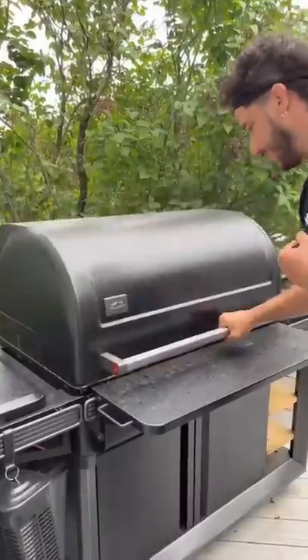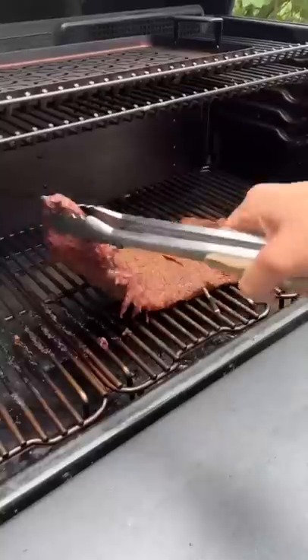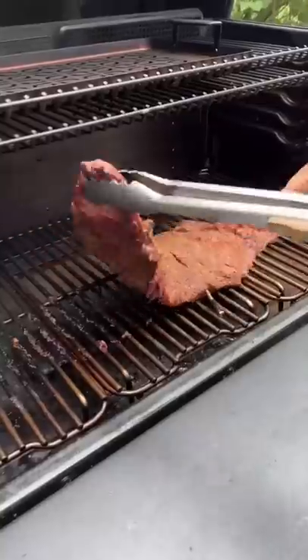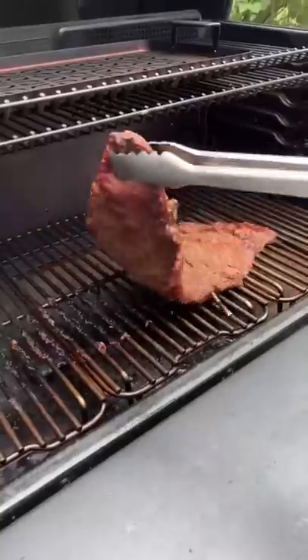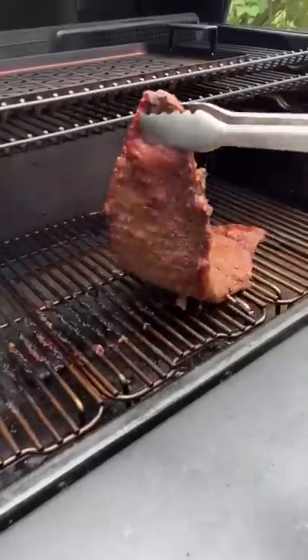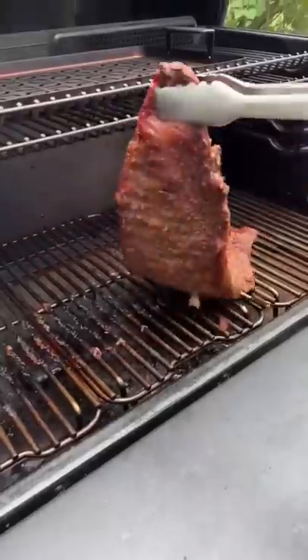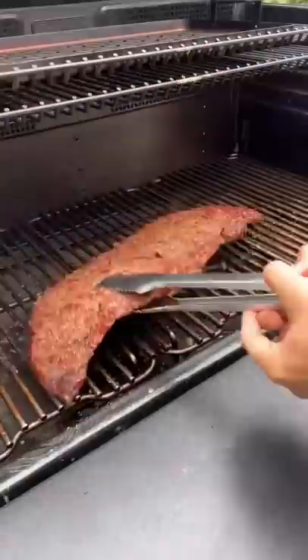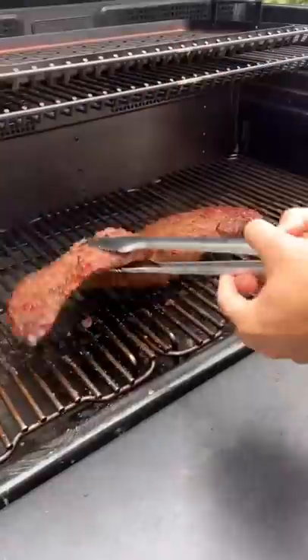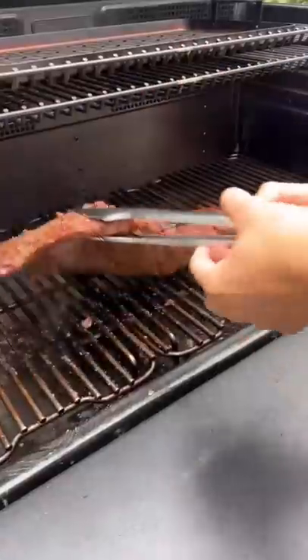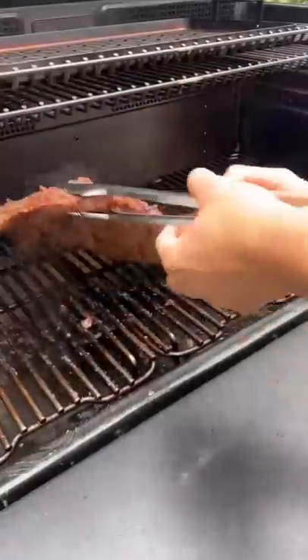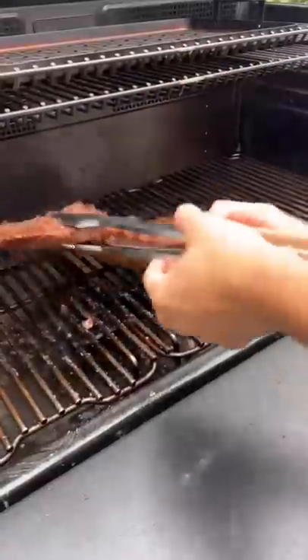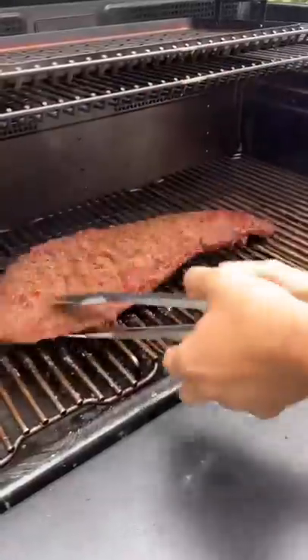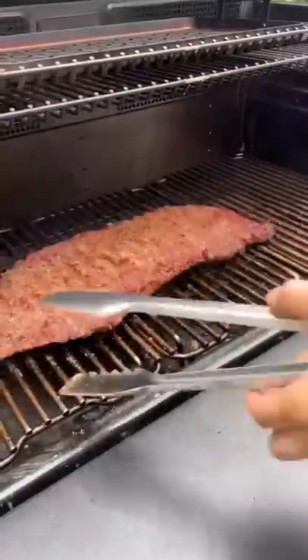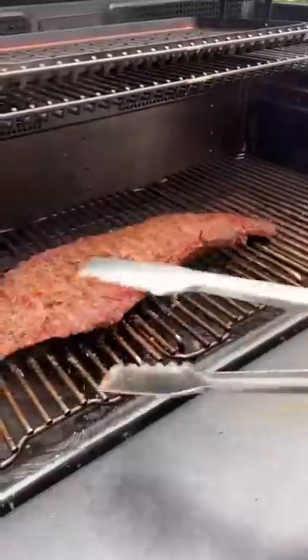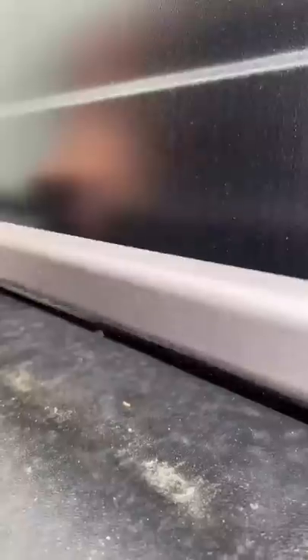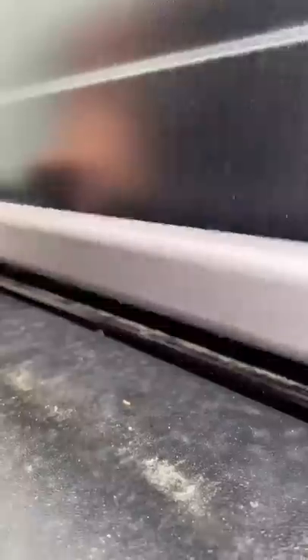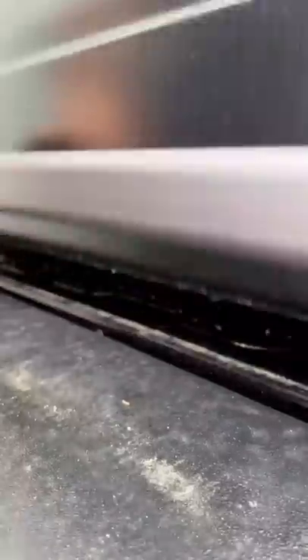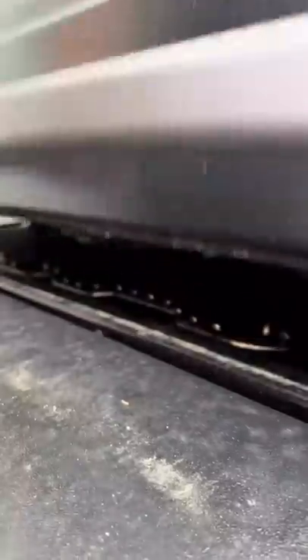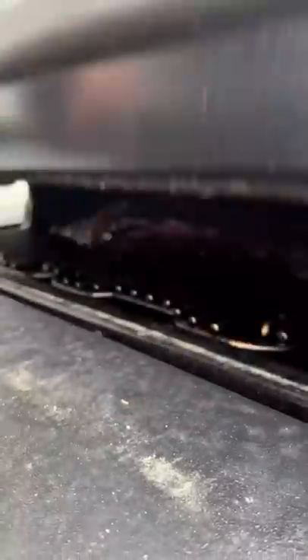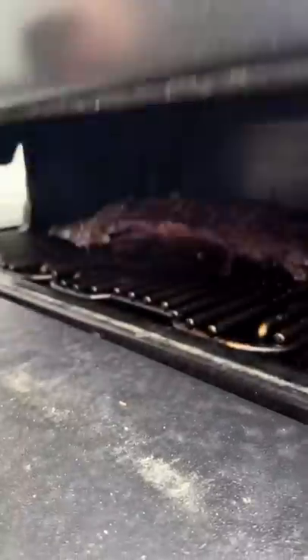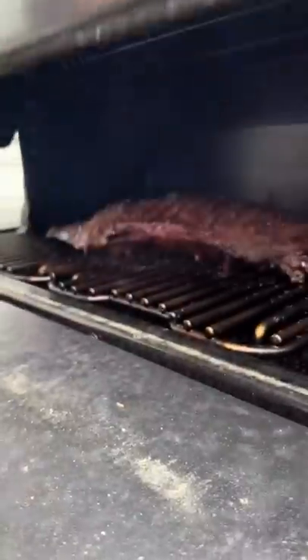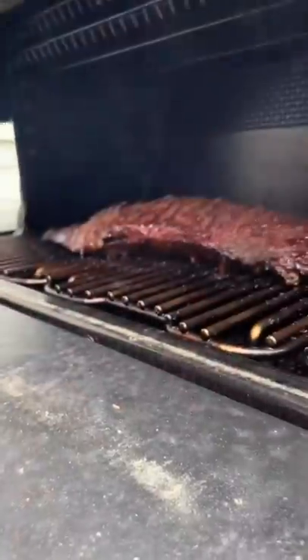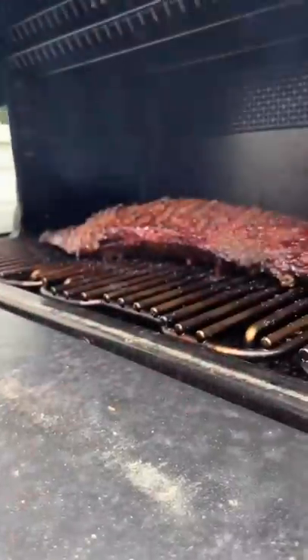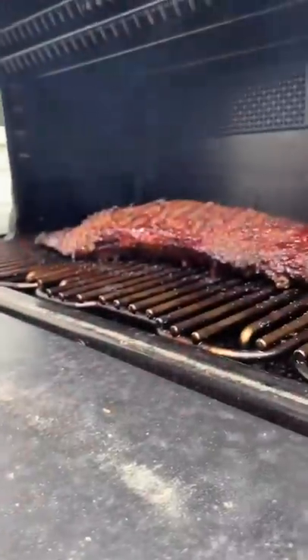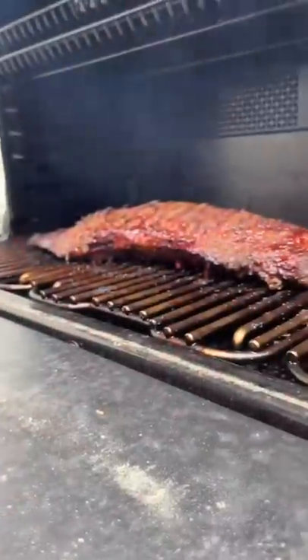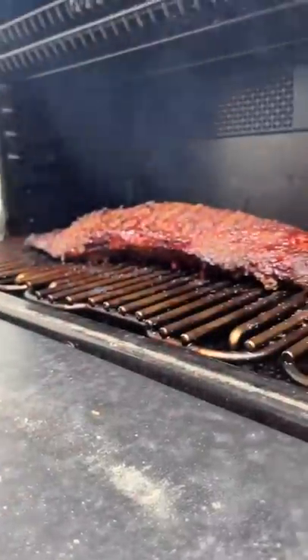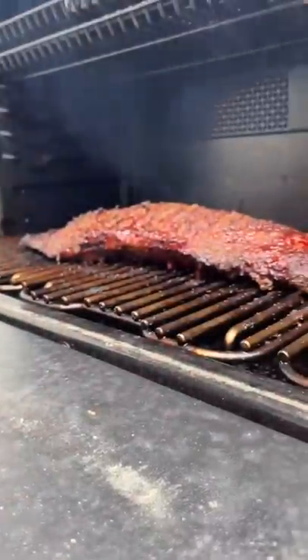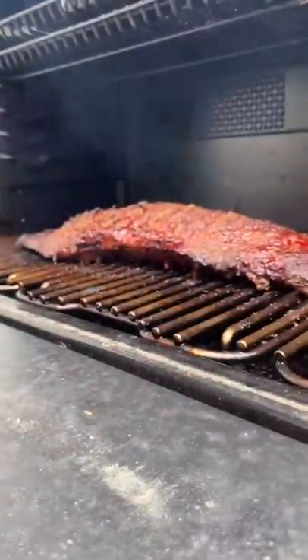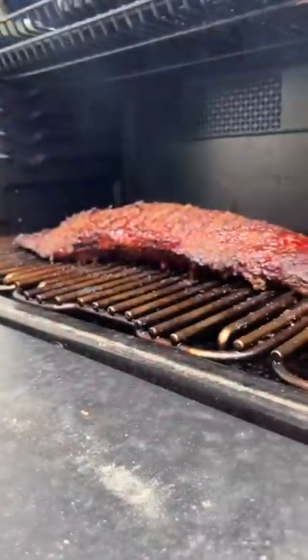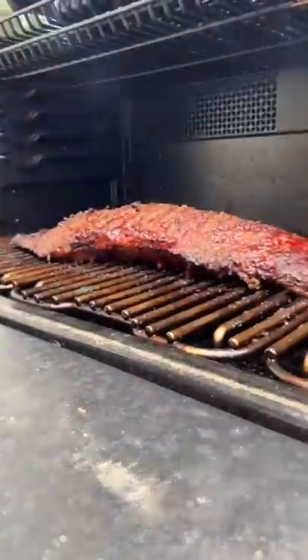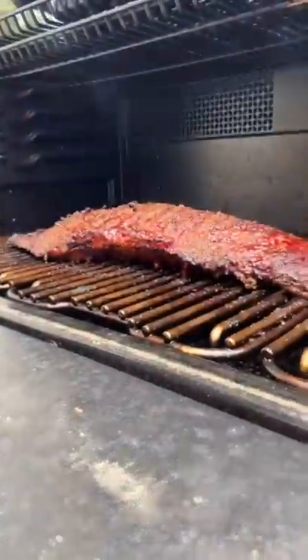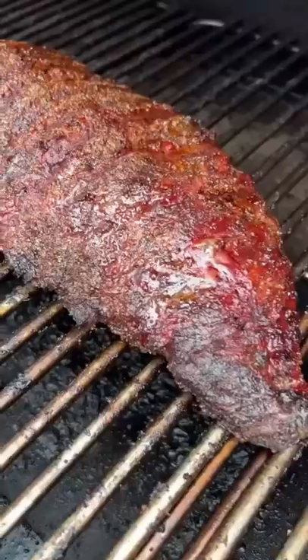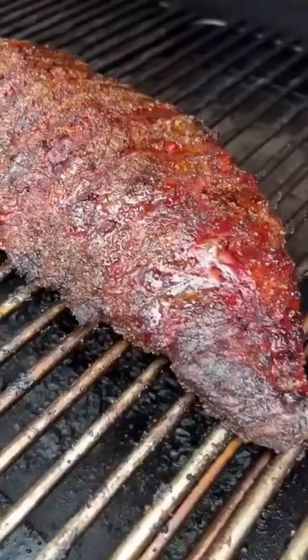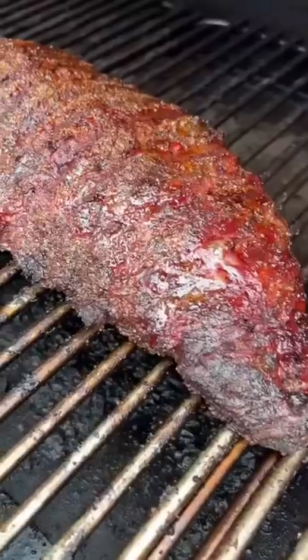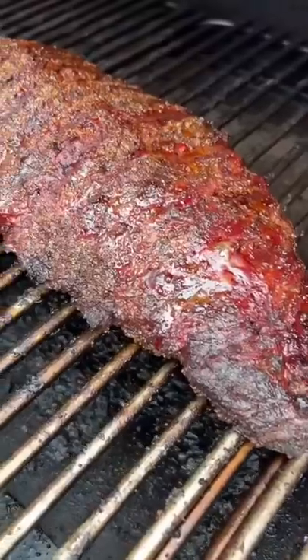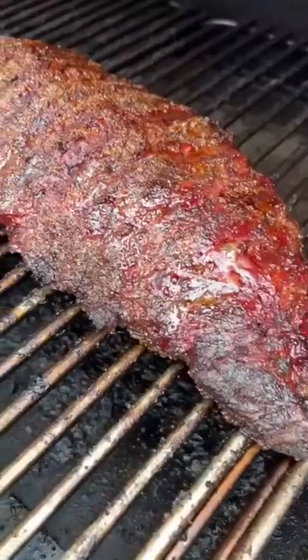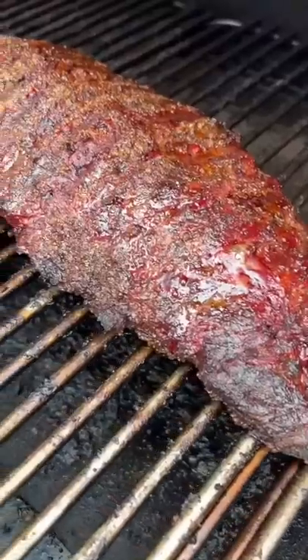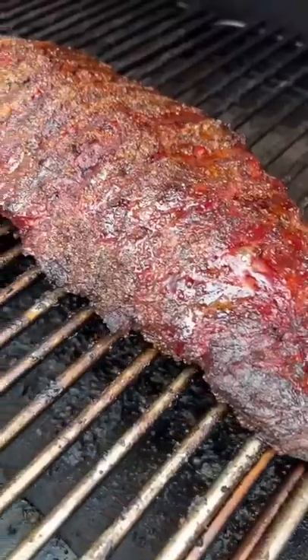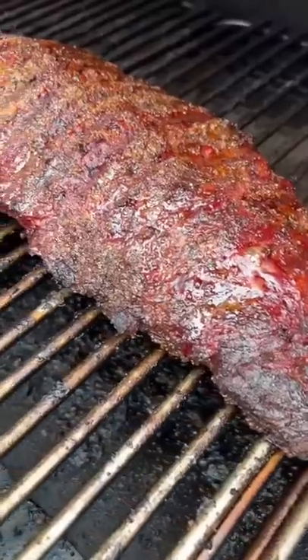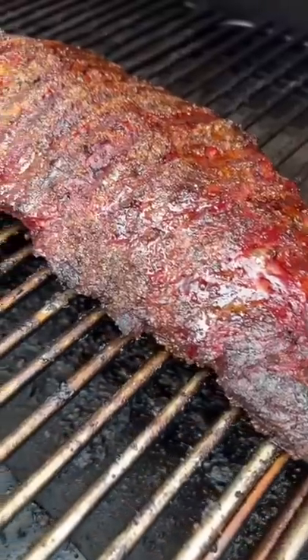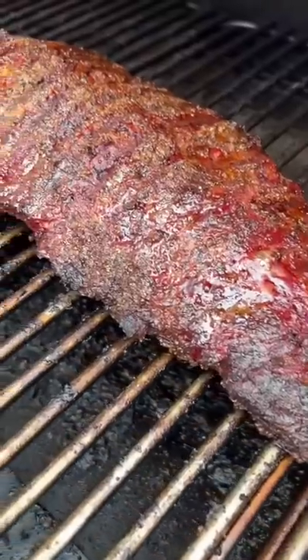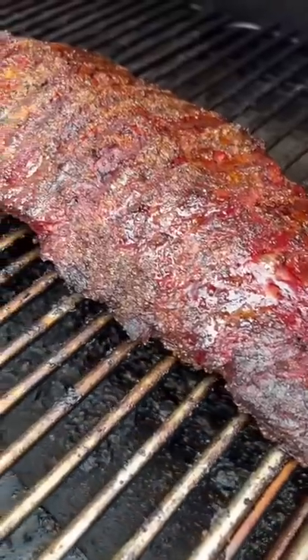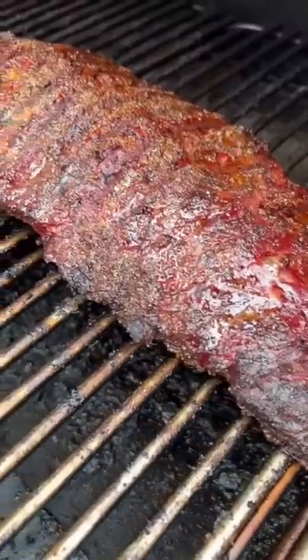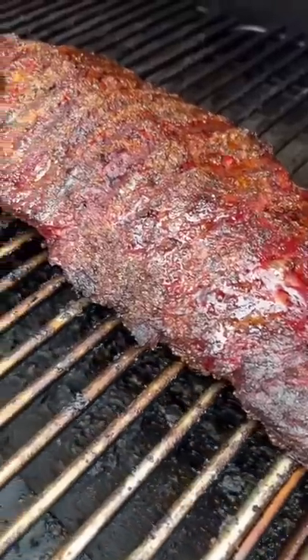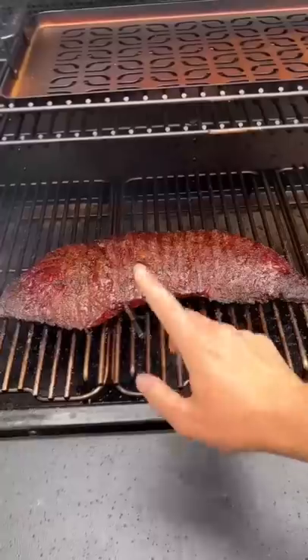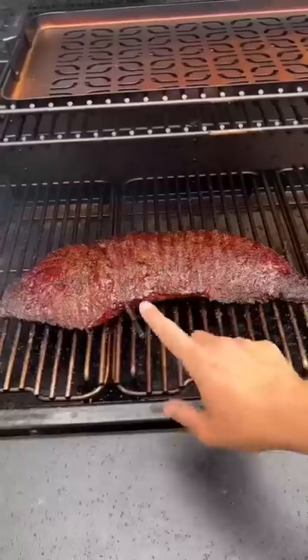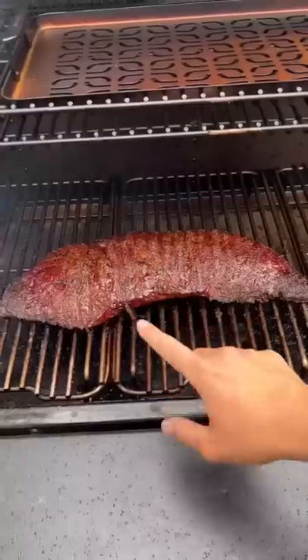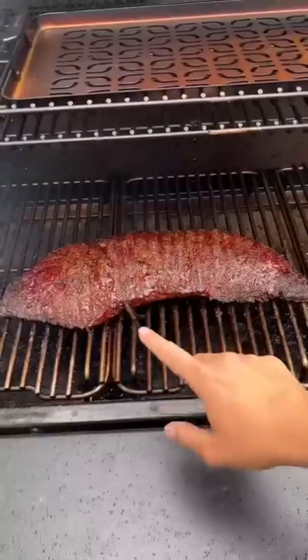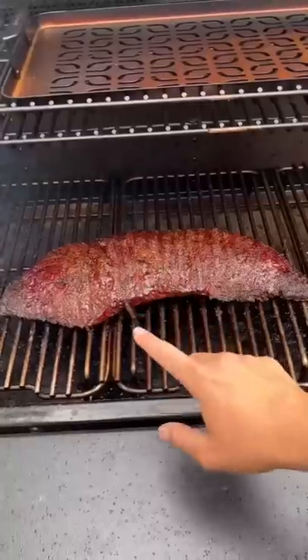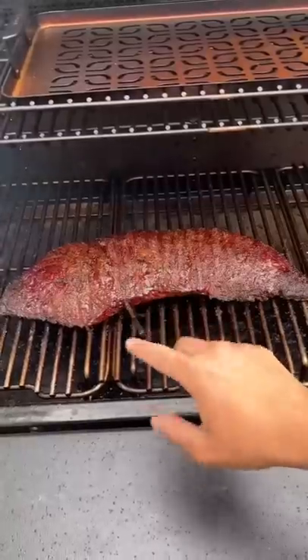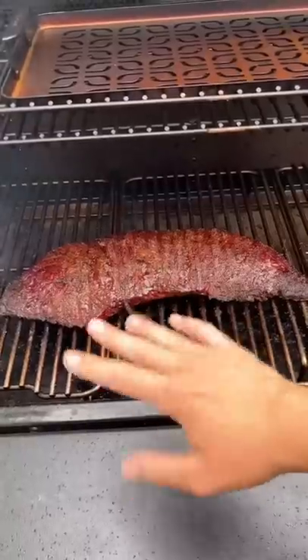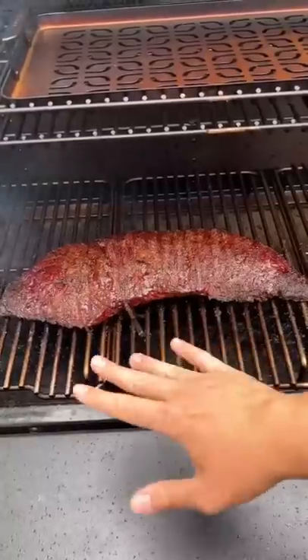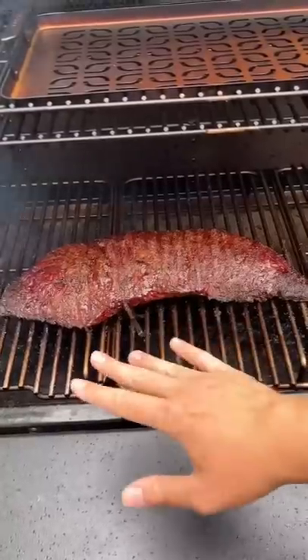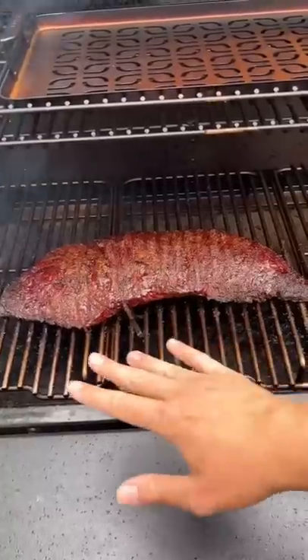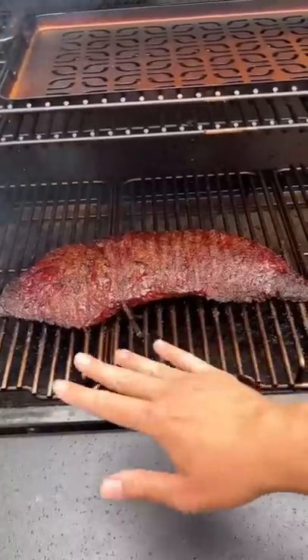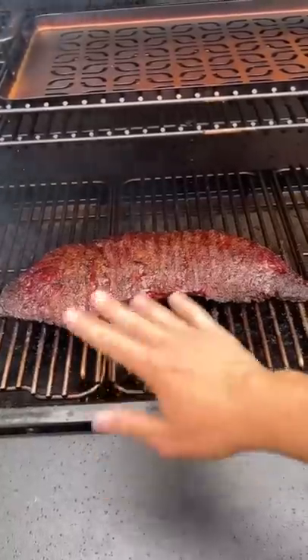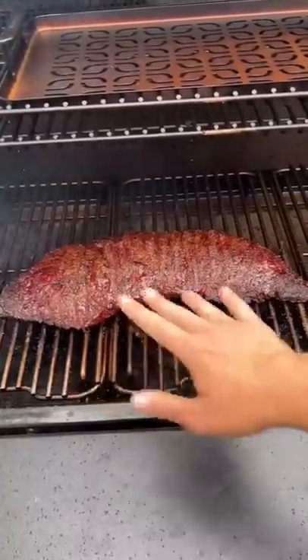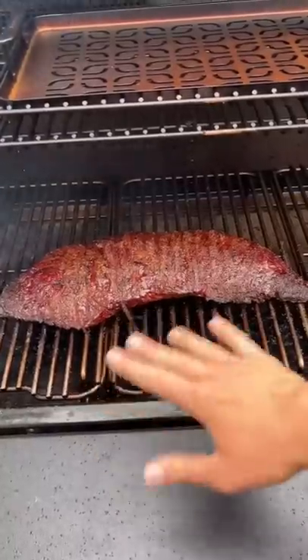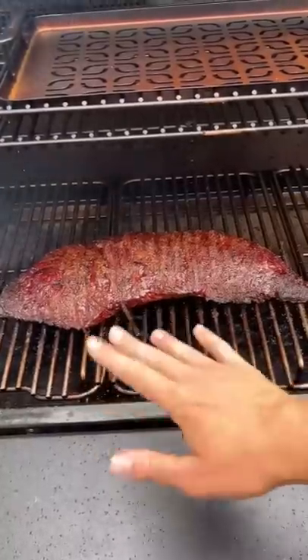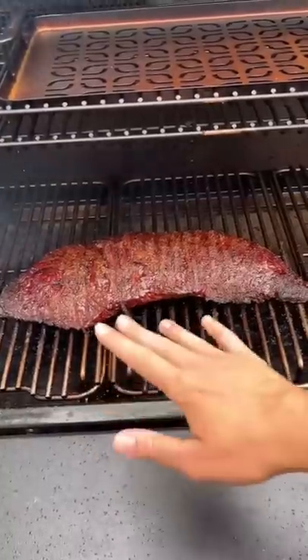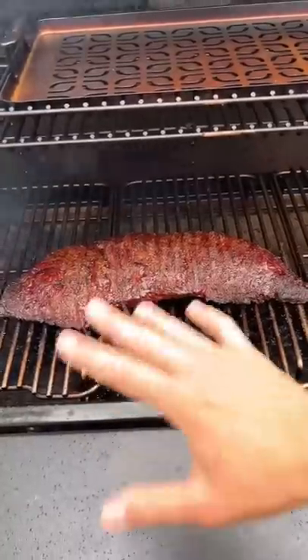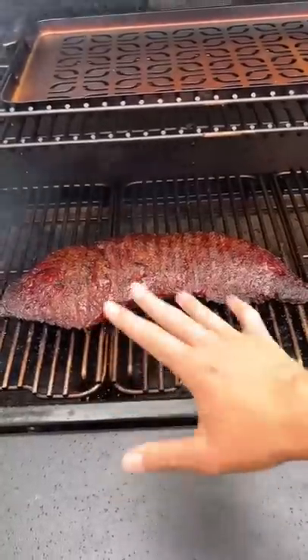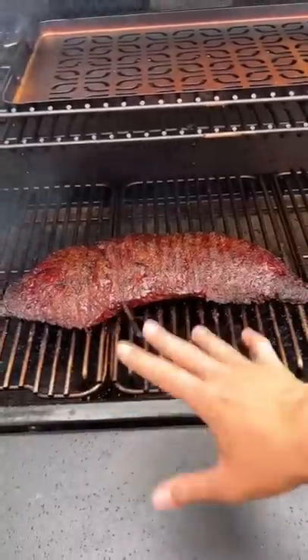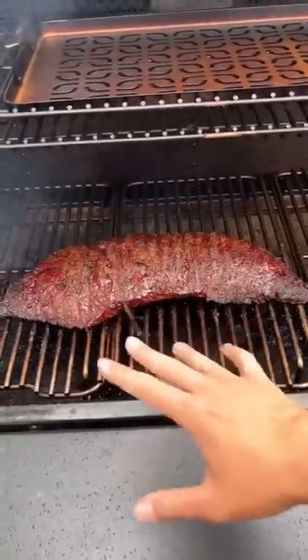Put the meat probe in, throw it on the smoker at 225. Feel free to use the same recipe on a normal grill too. 180 internal, now we take it off and wrap.